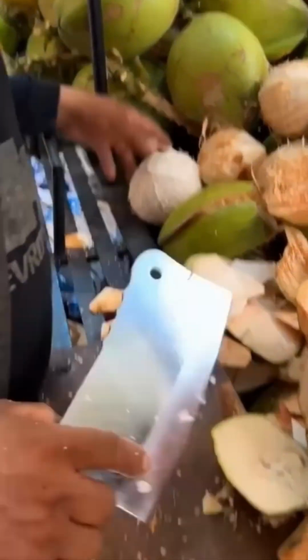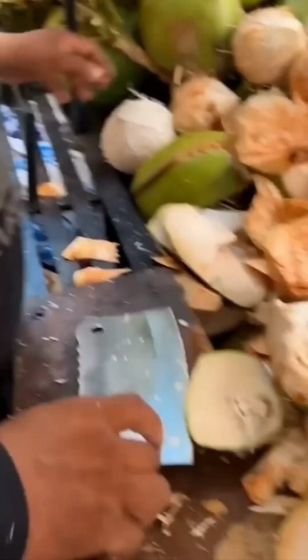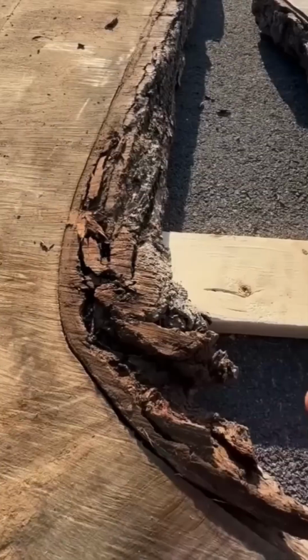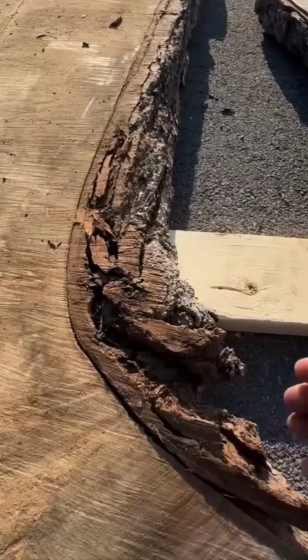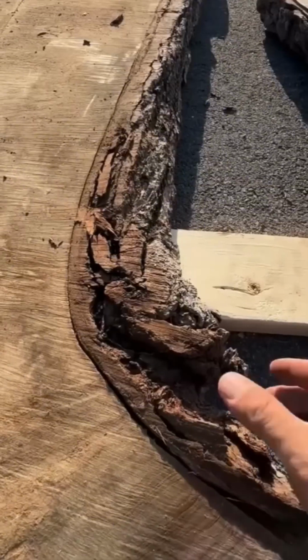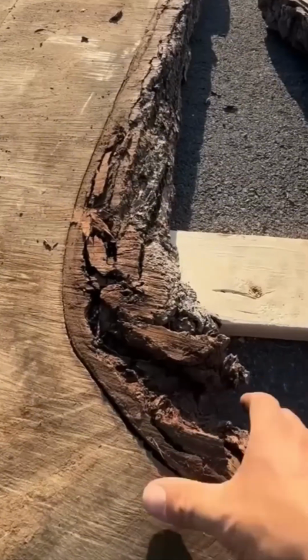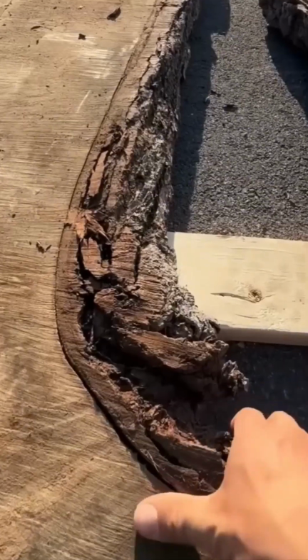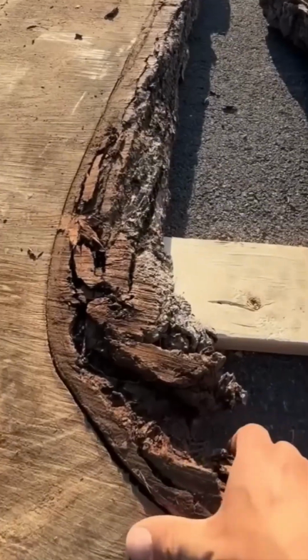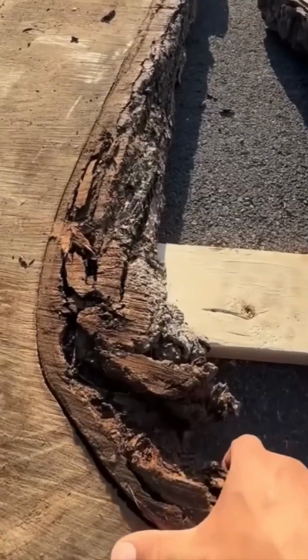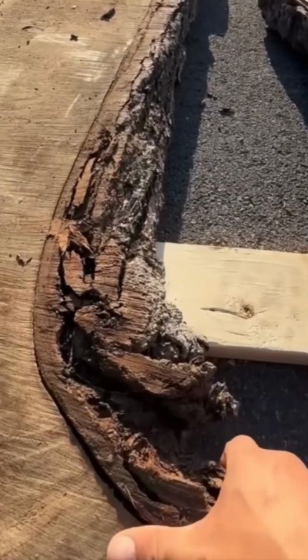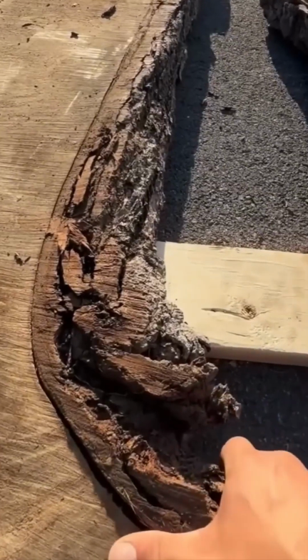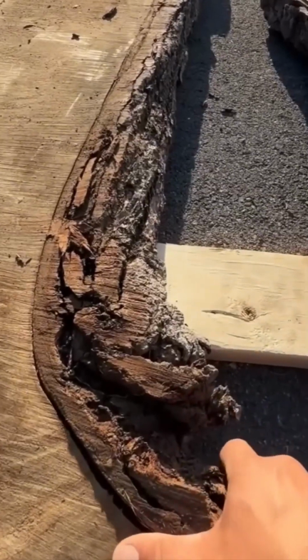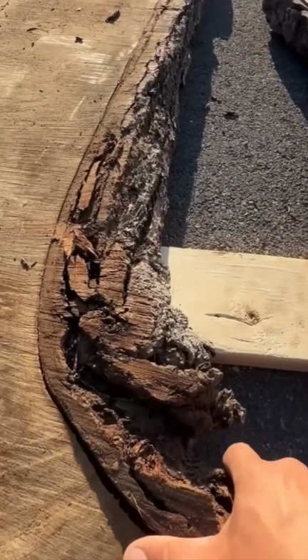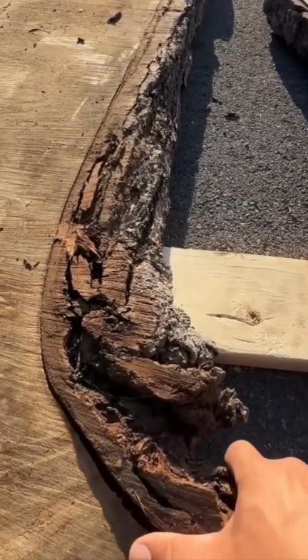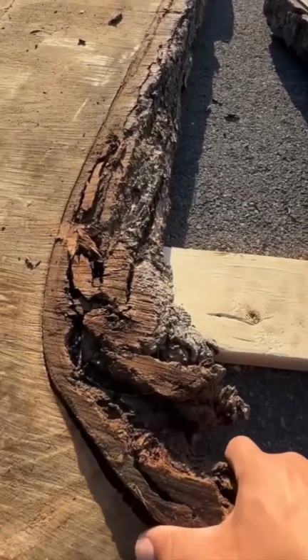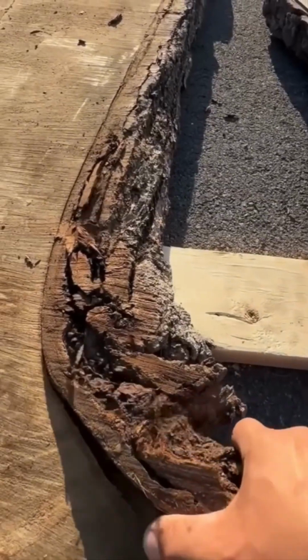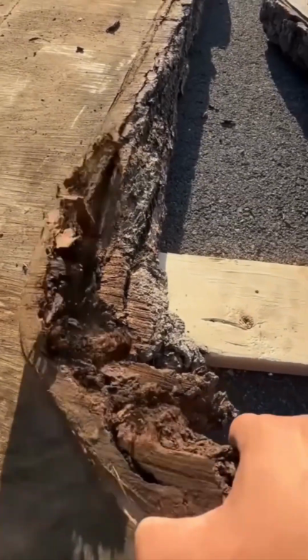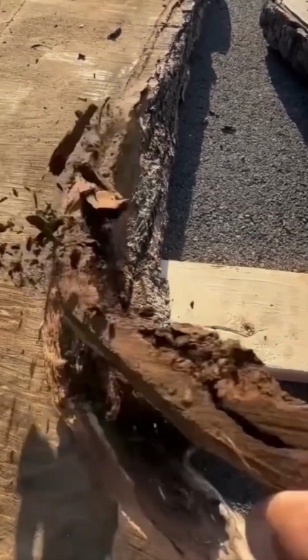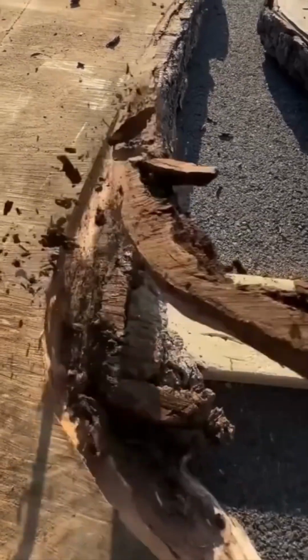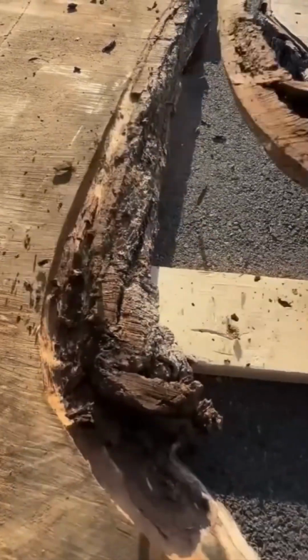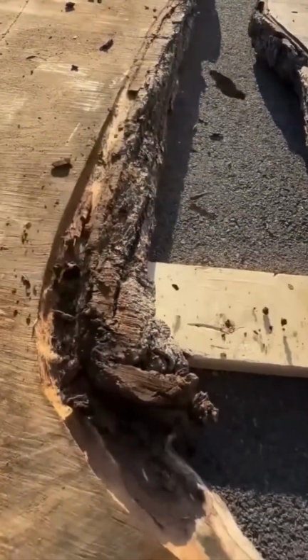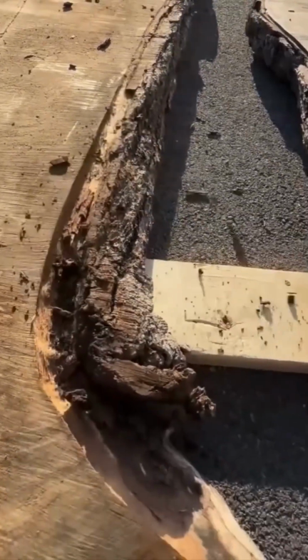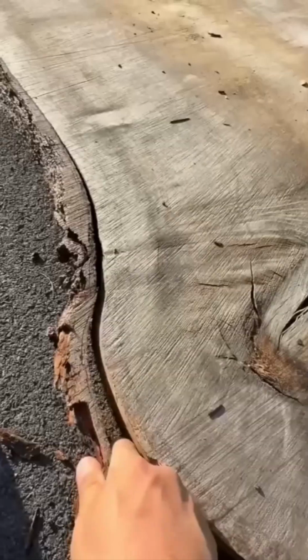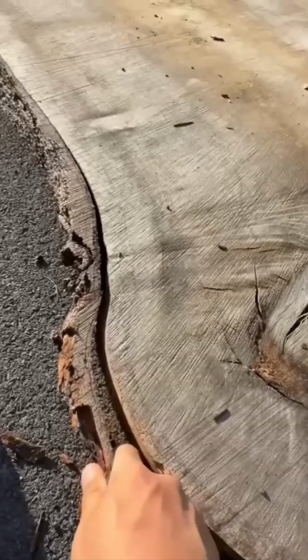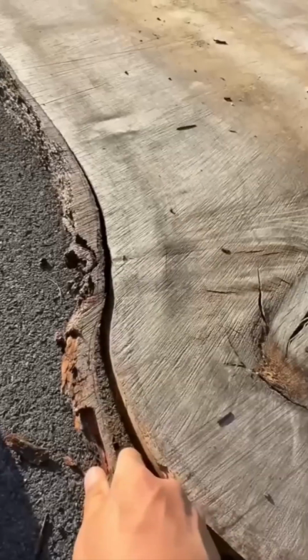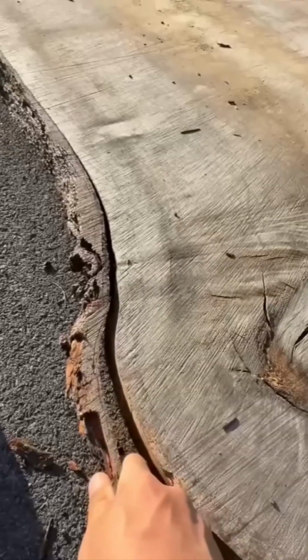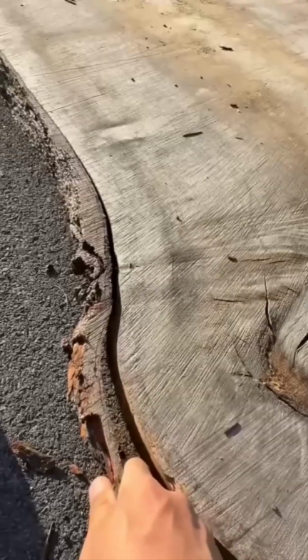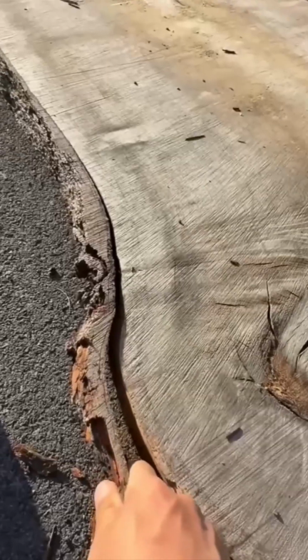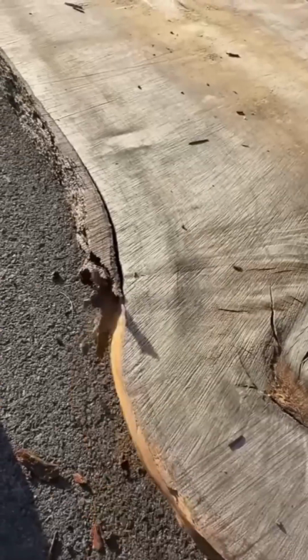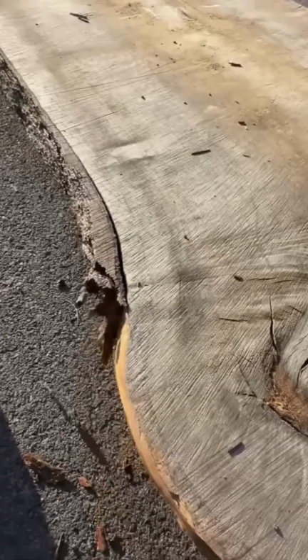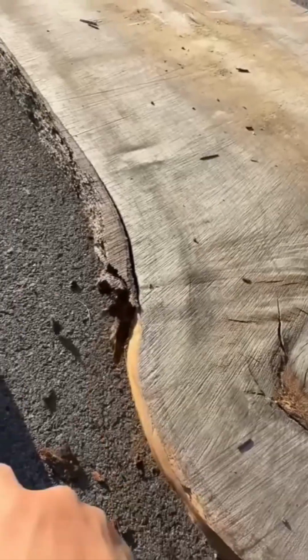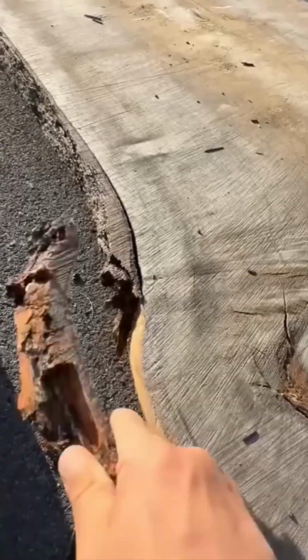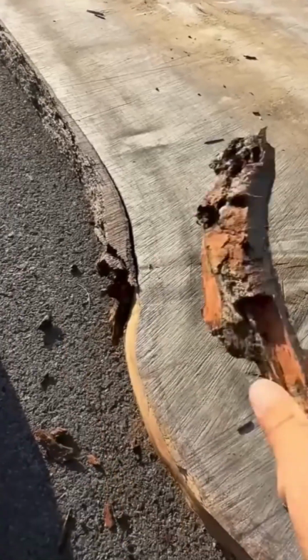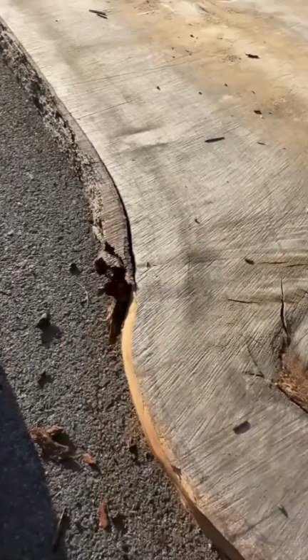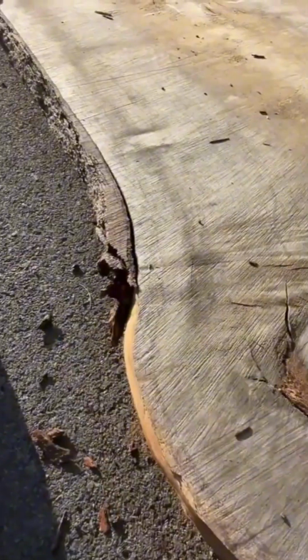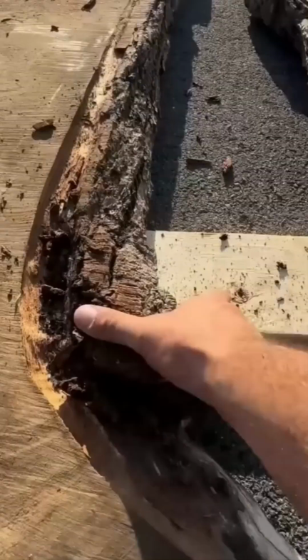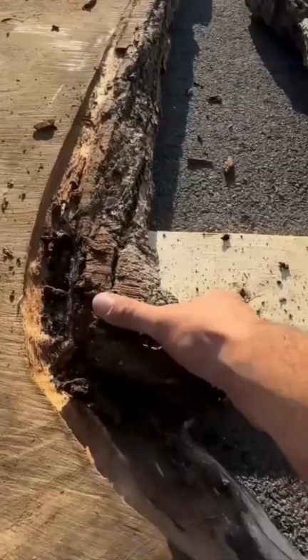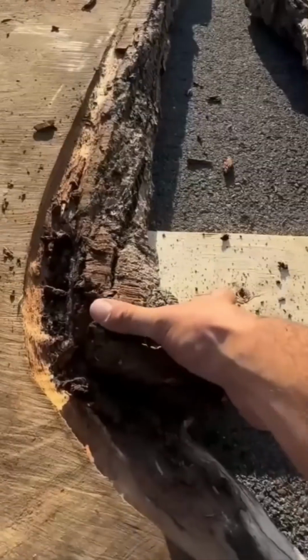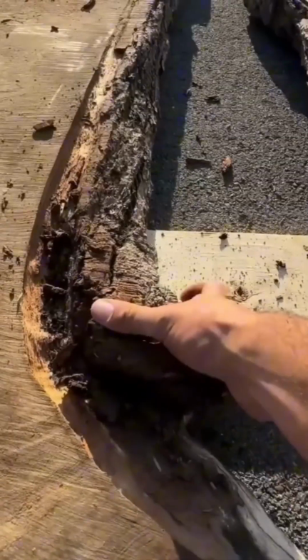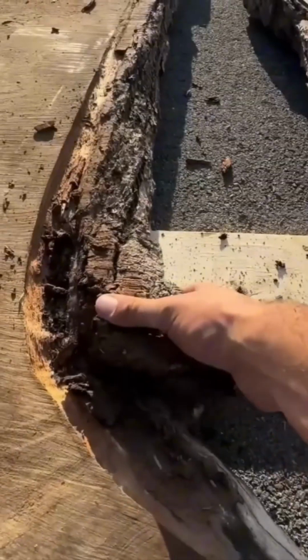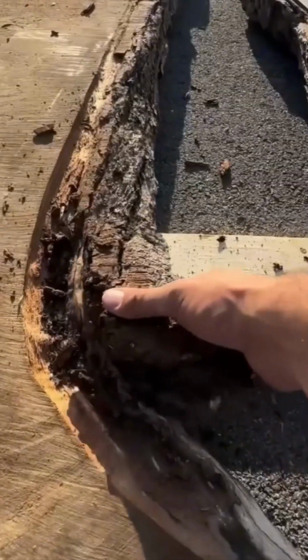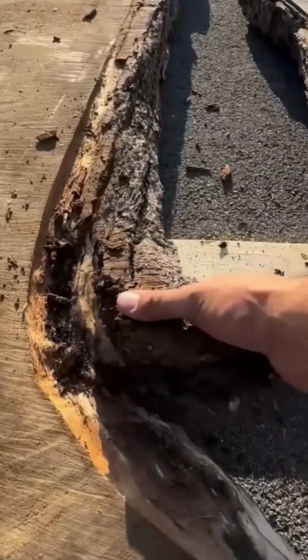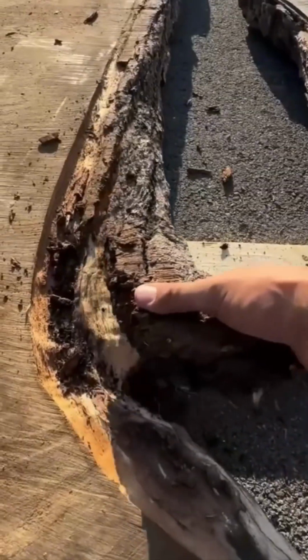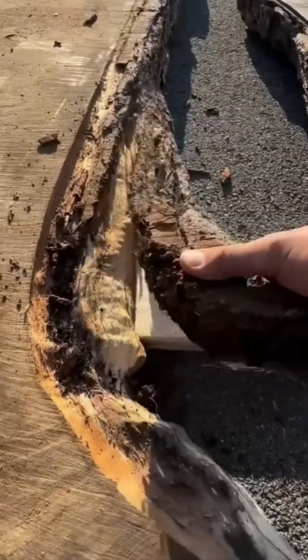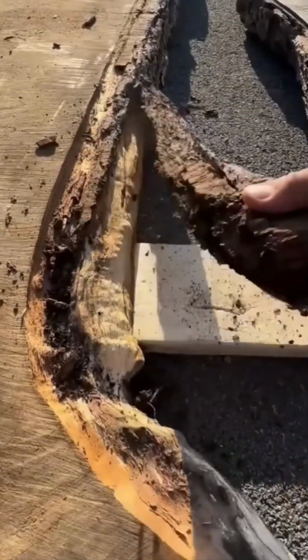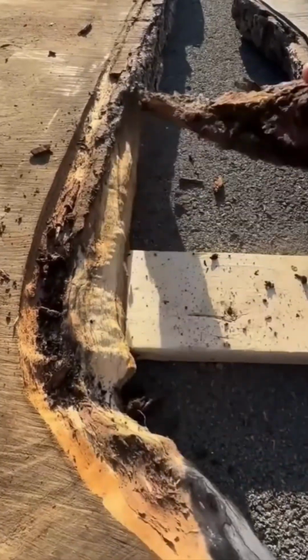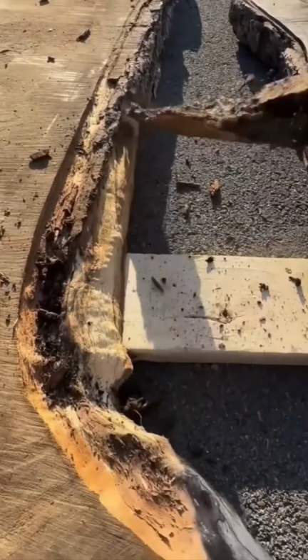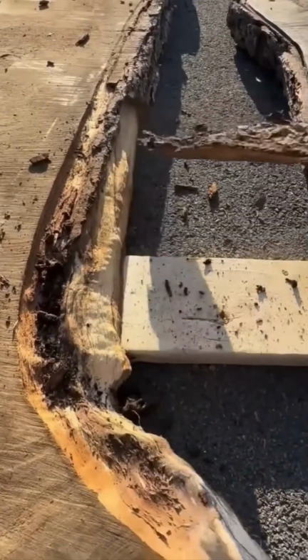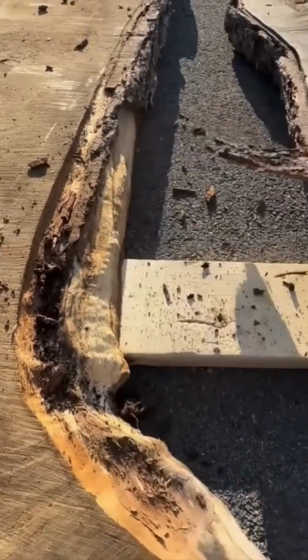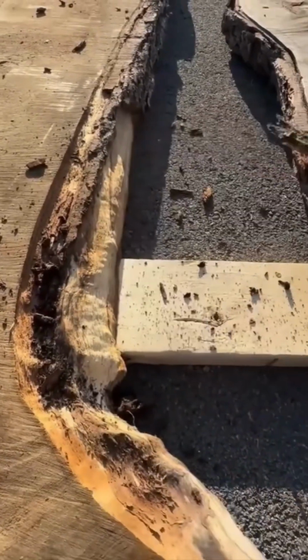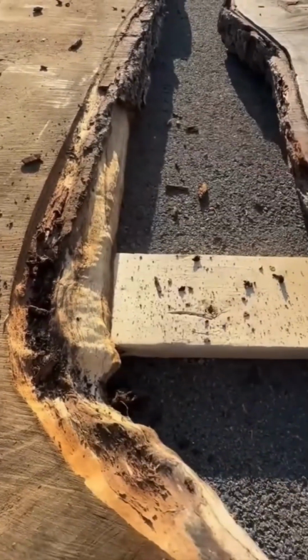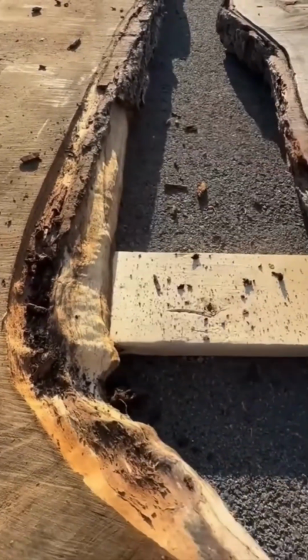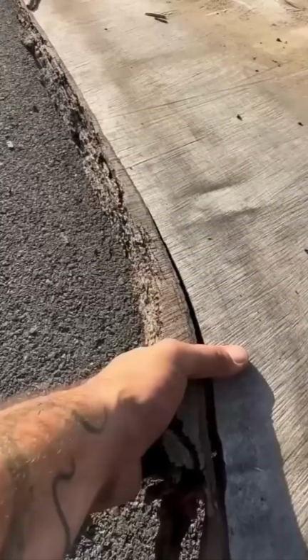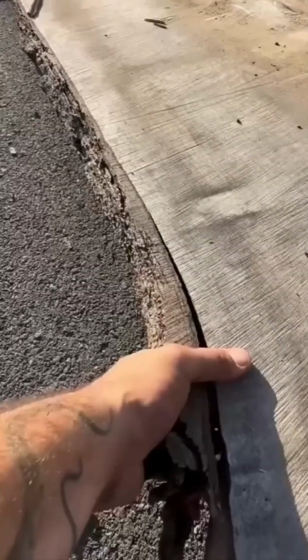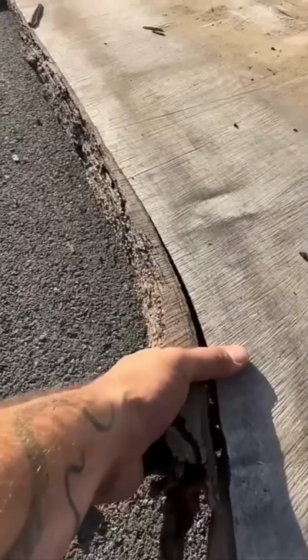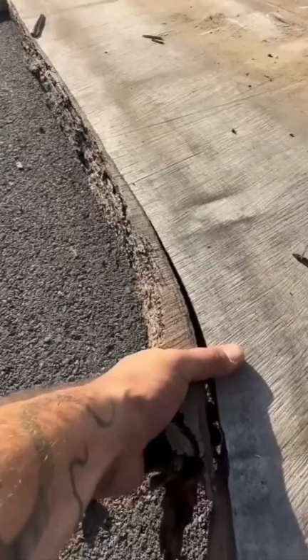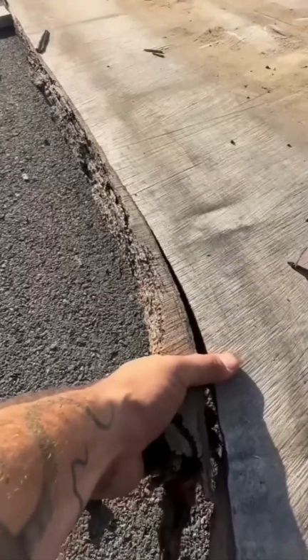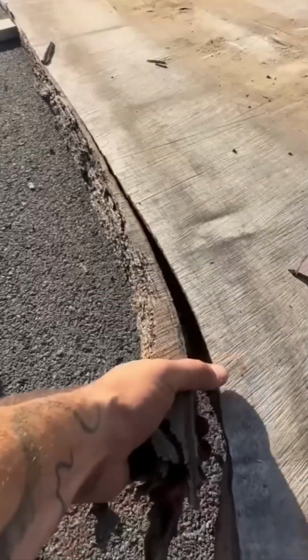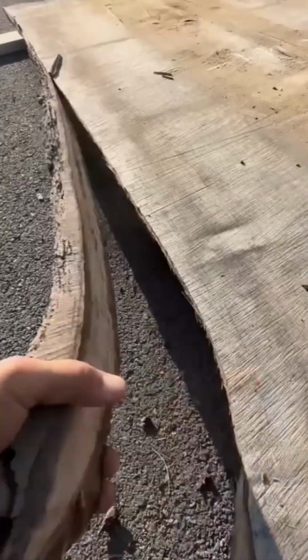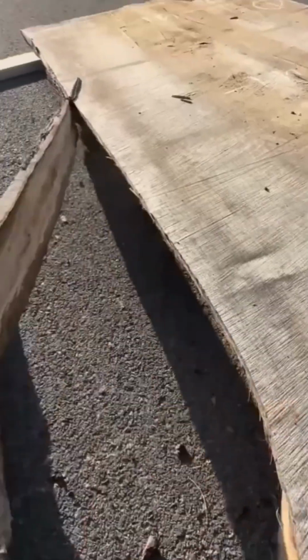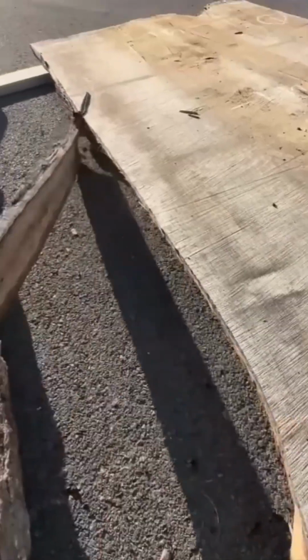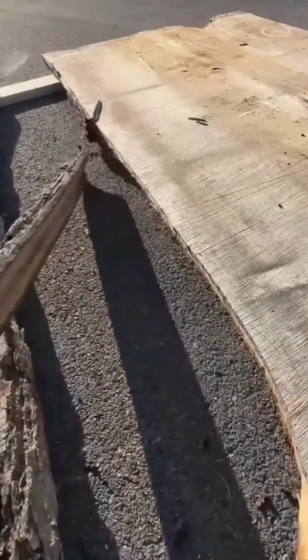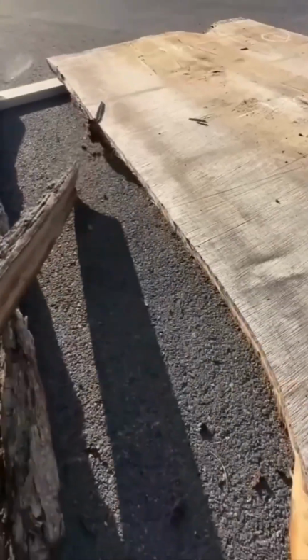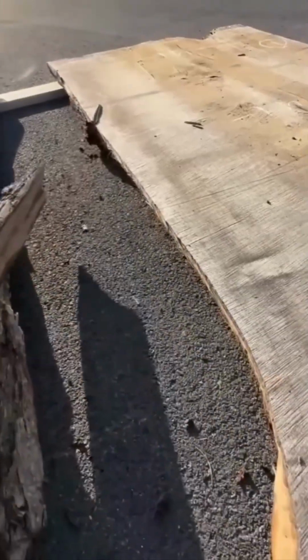Now, stripping bark from timber by hand. This is raw craftsmanship — muscle, sweat, and wood chips flying.